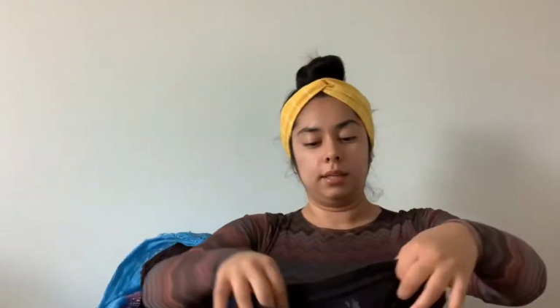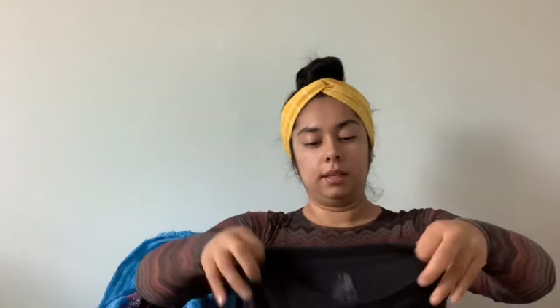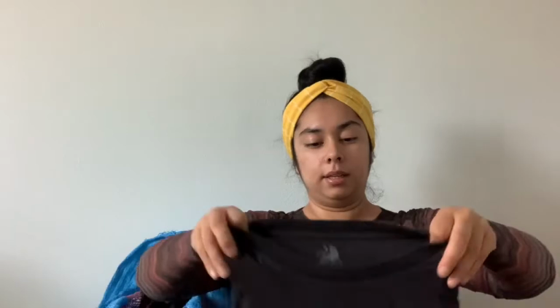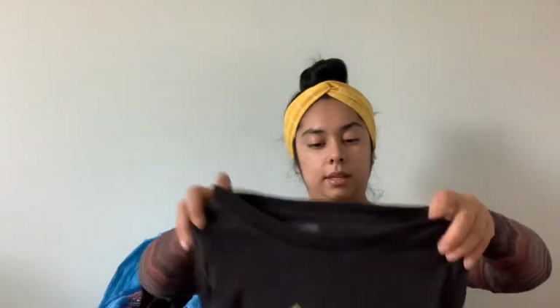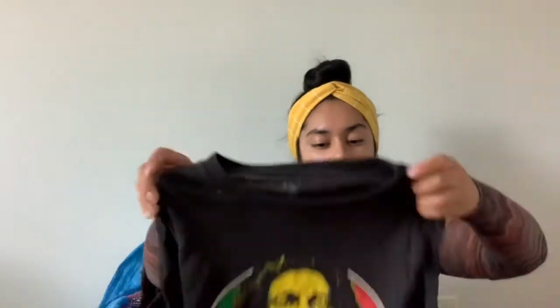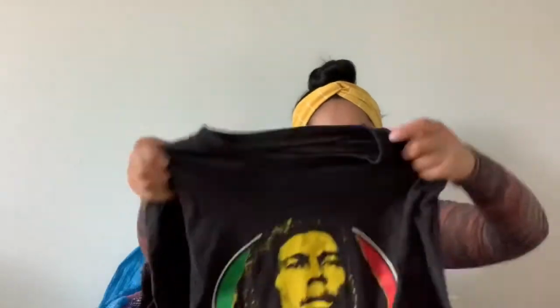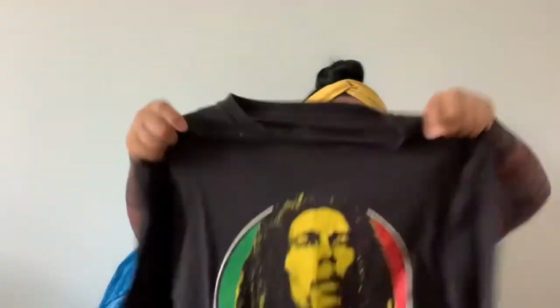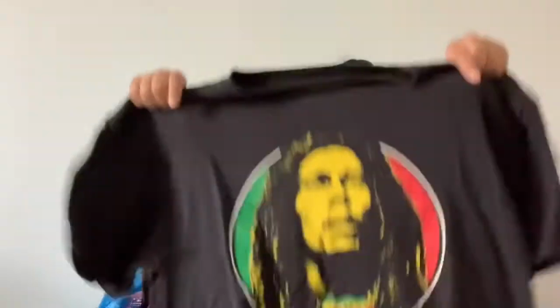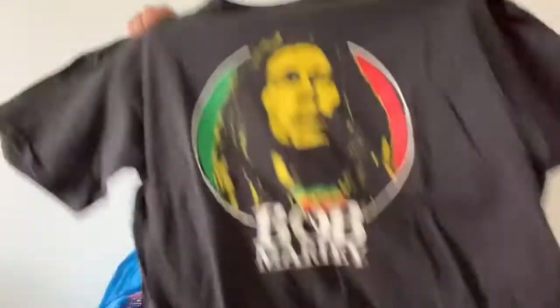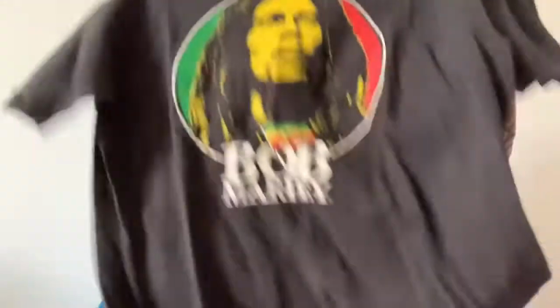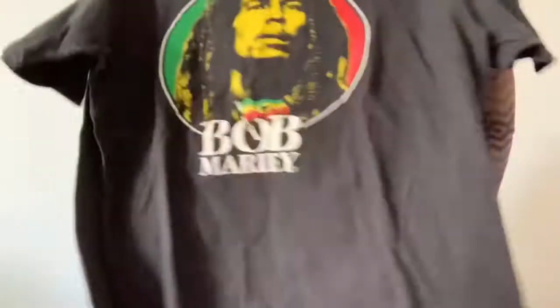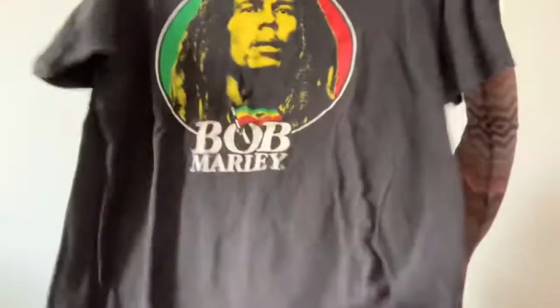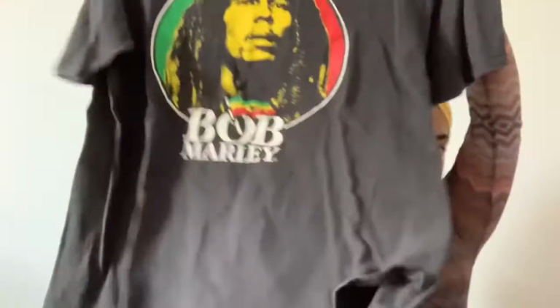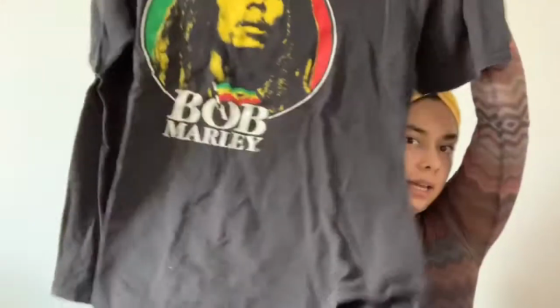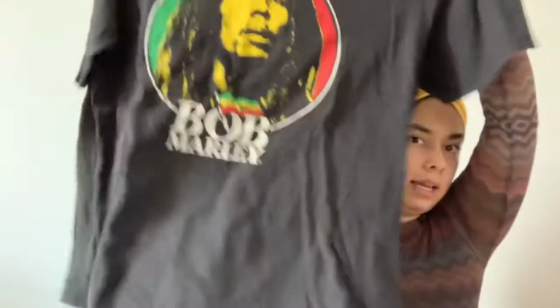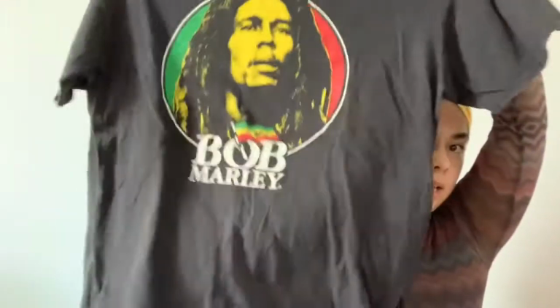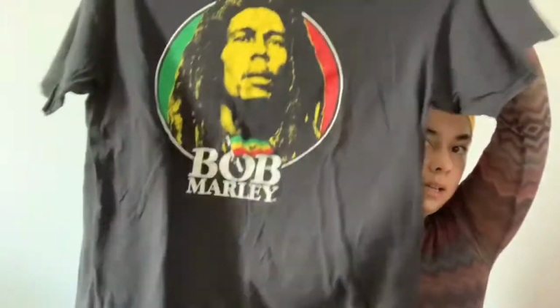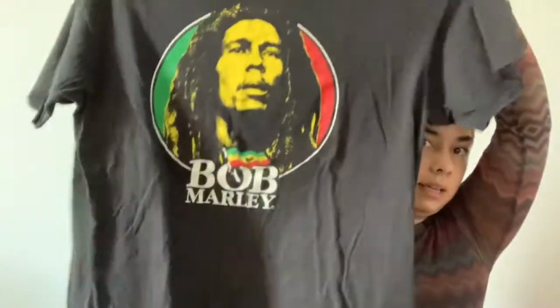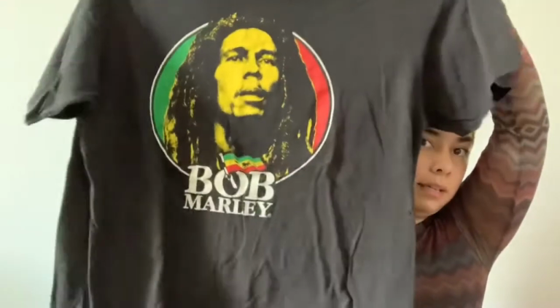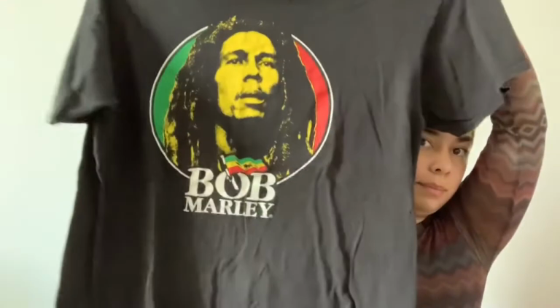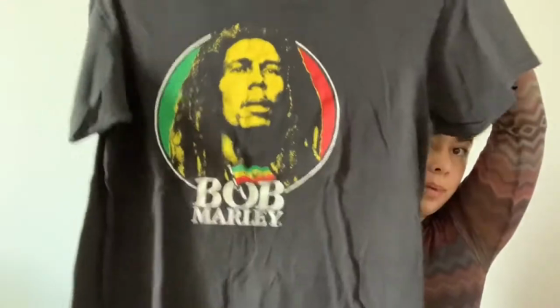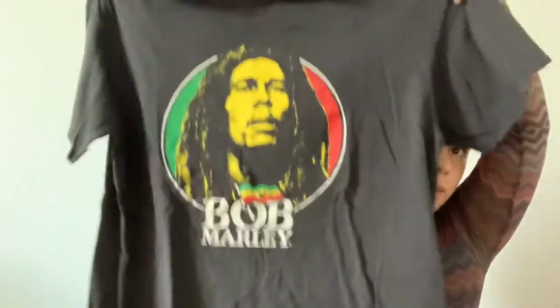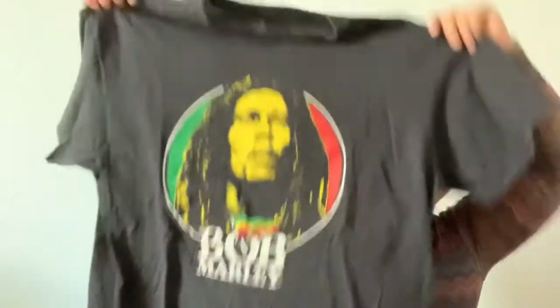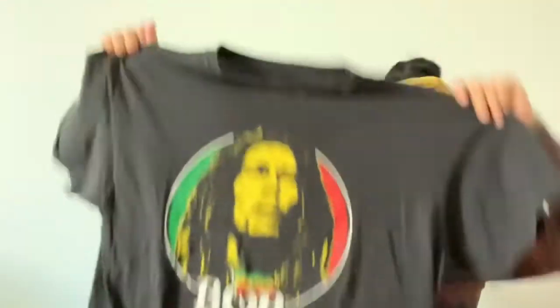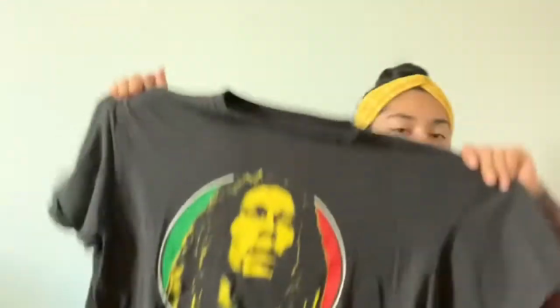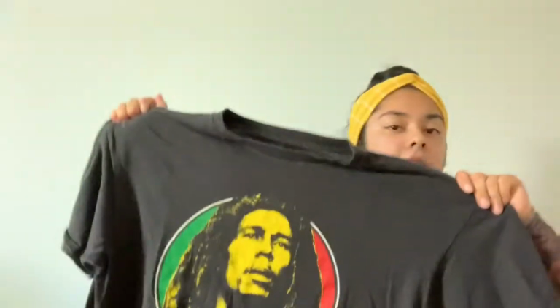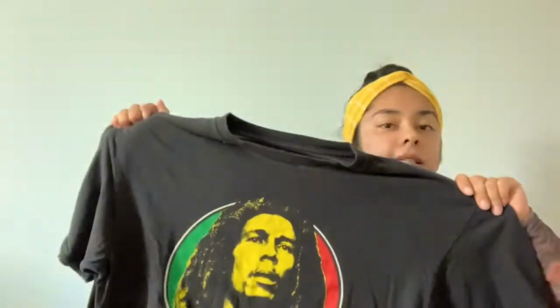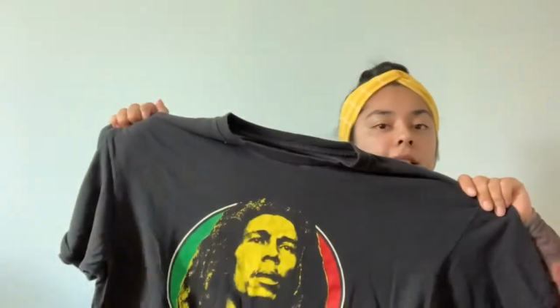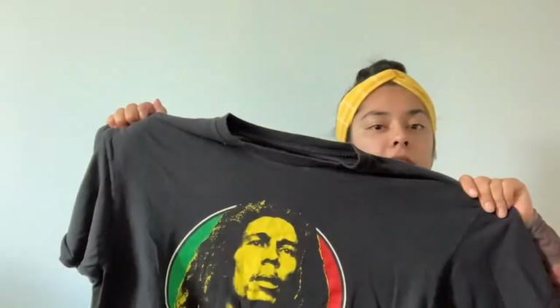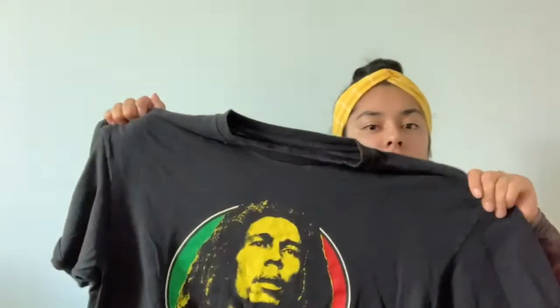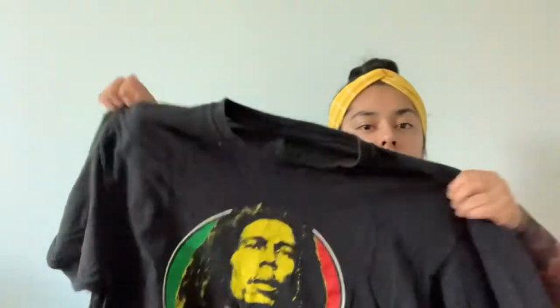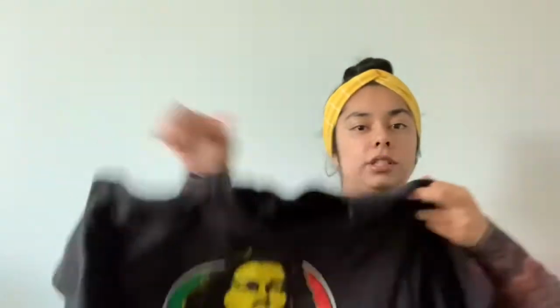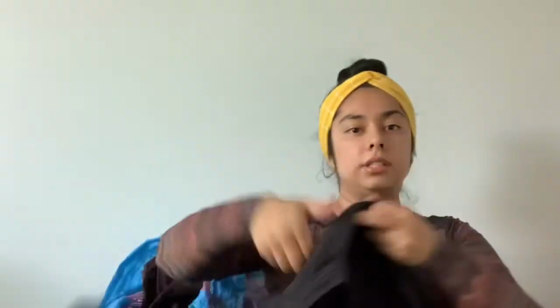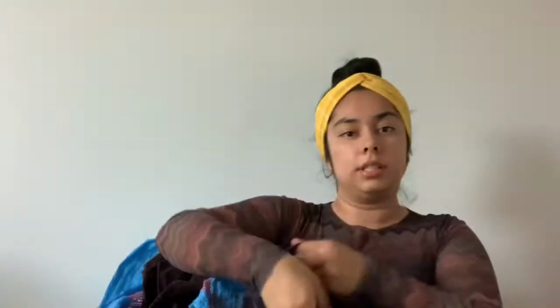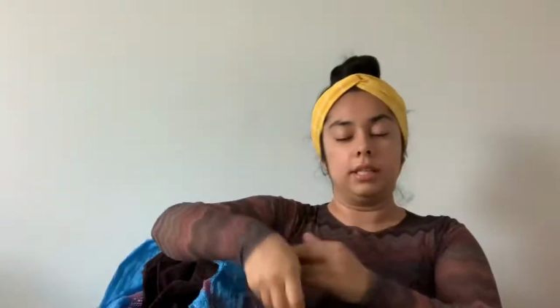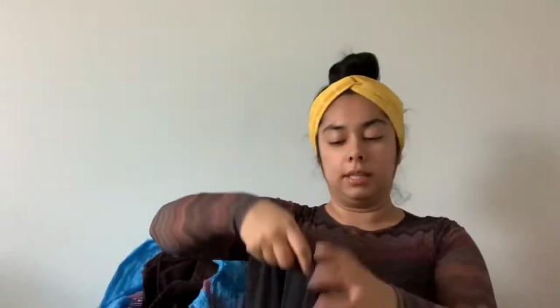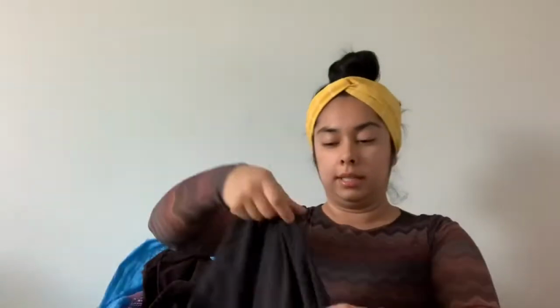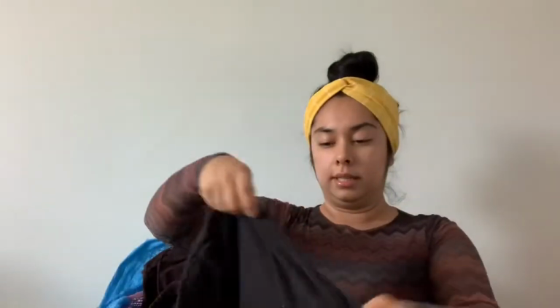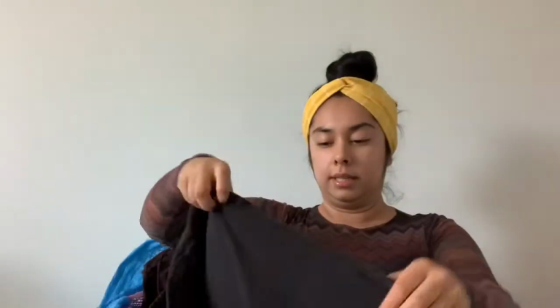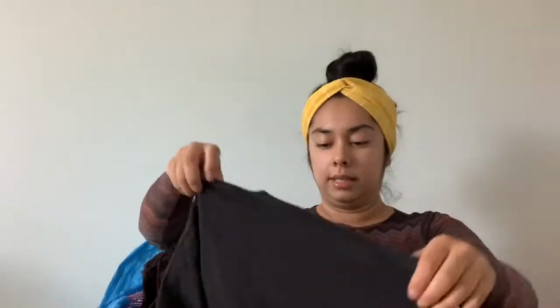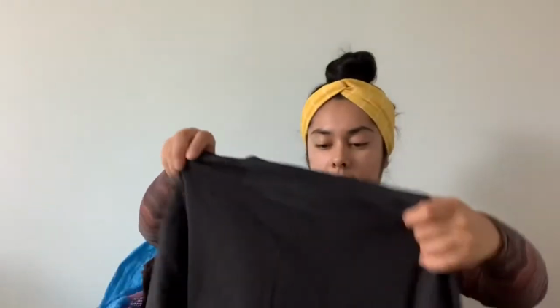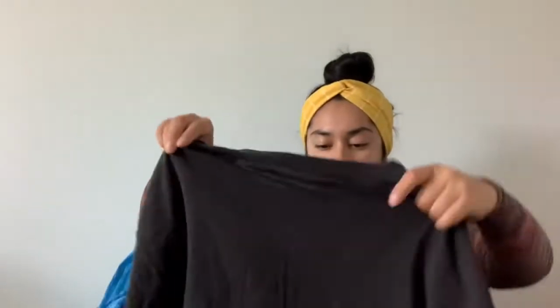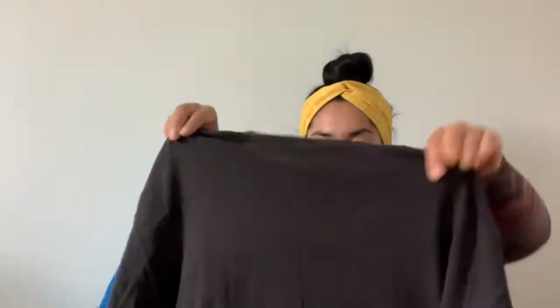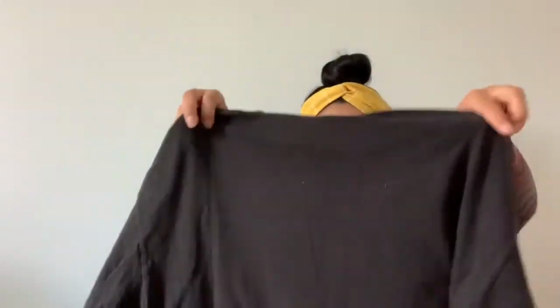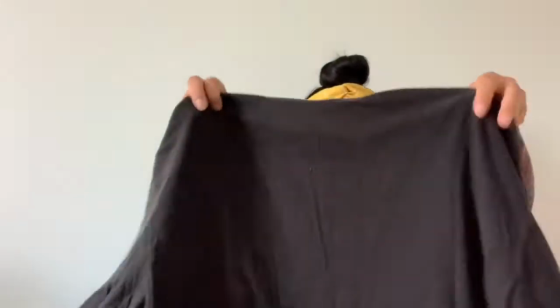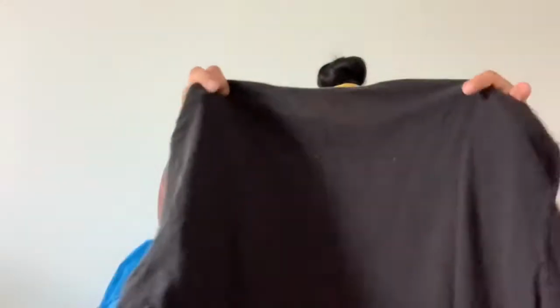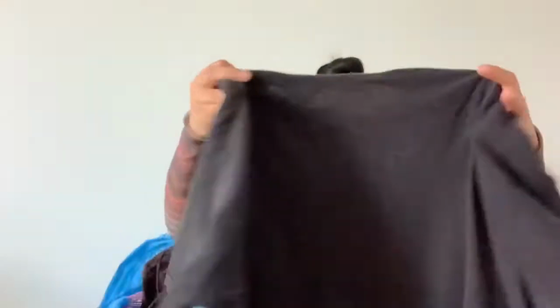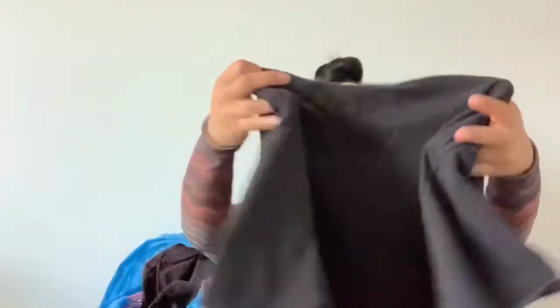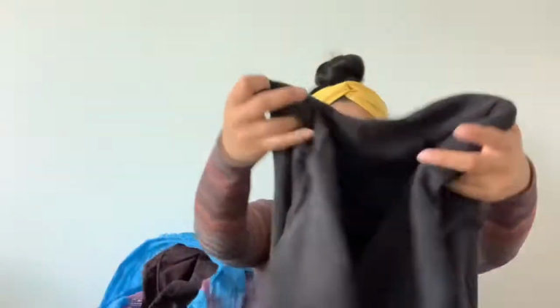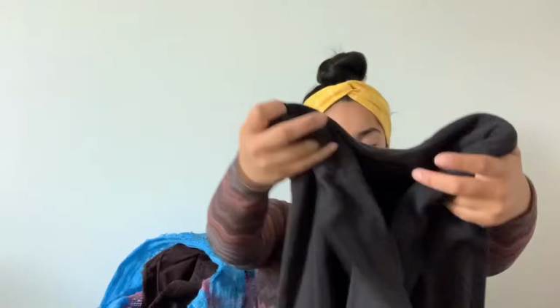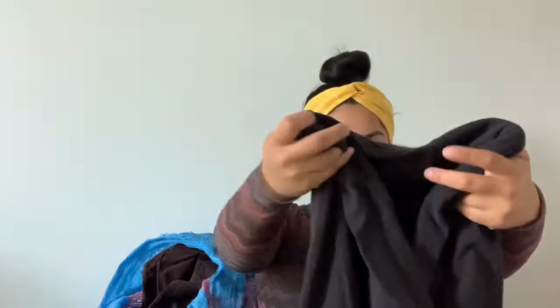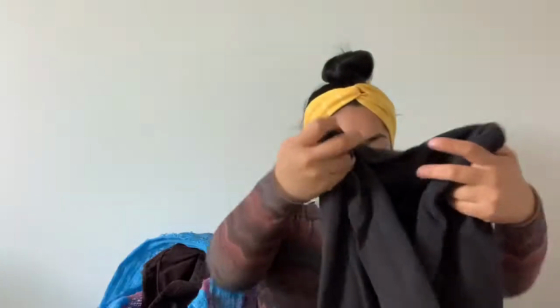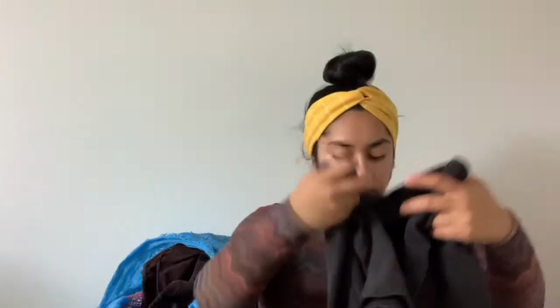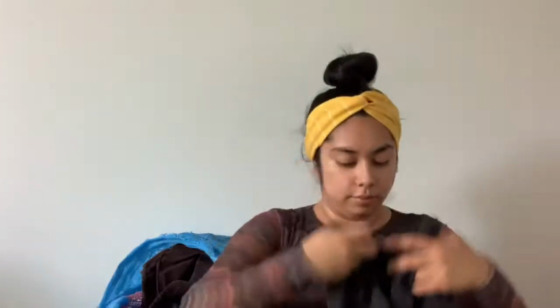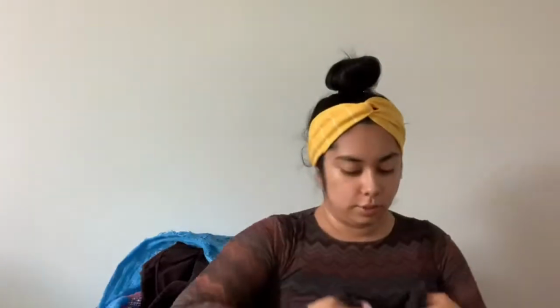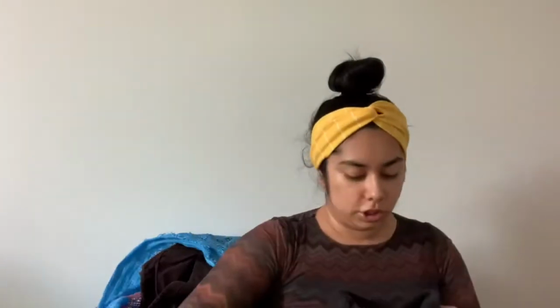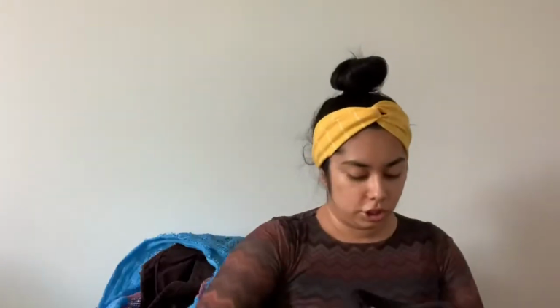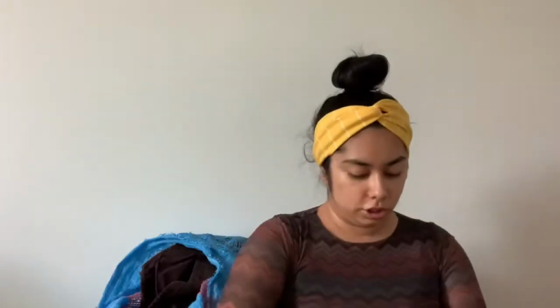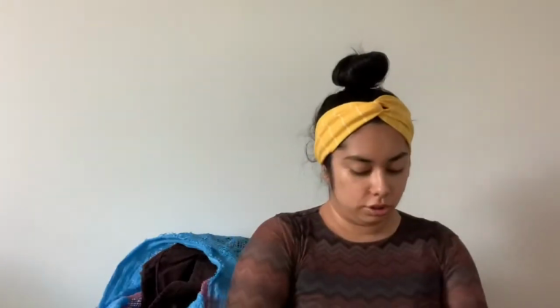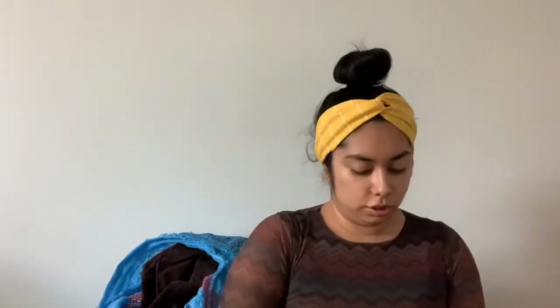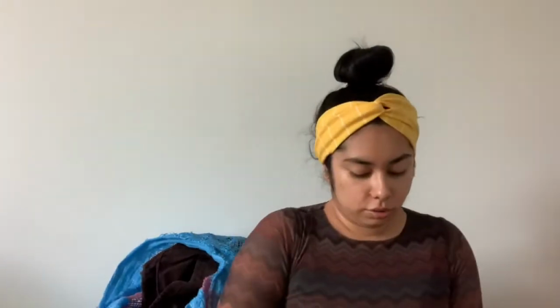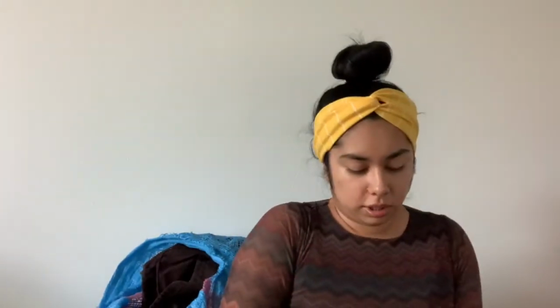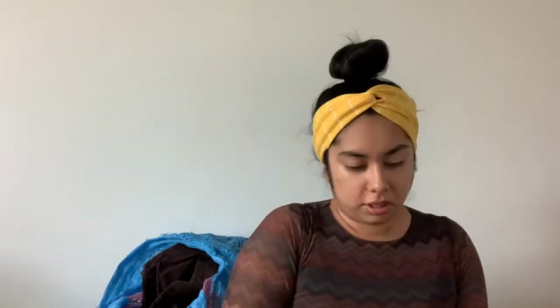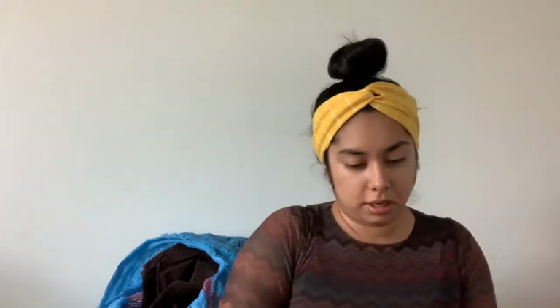This is a Bob Marley t-shirt, which should do well.